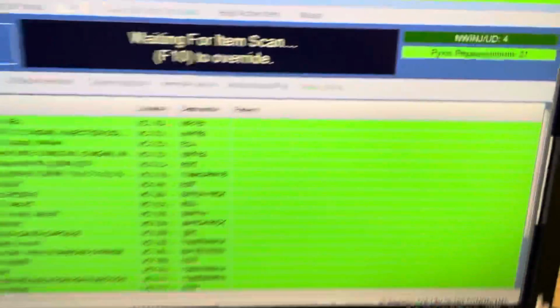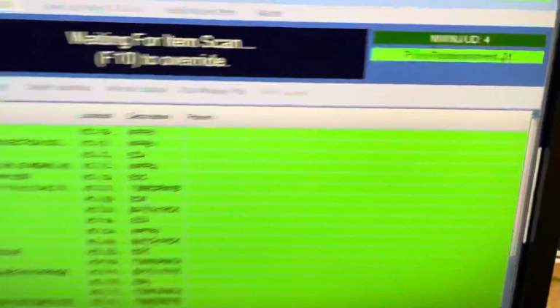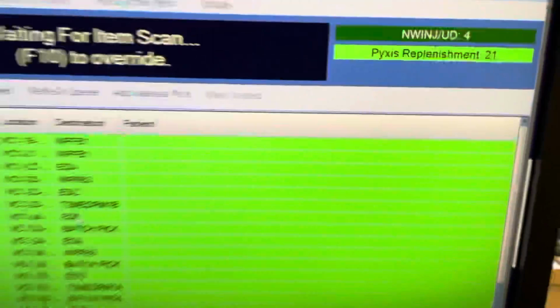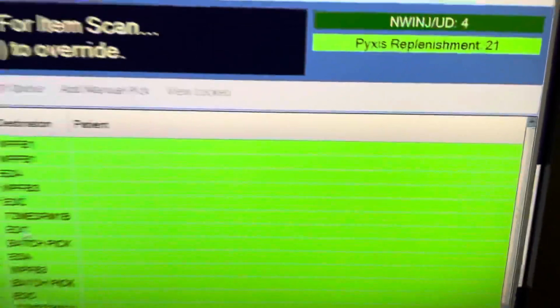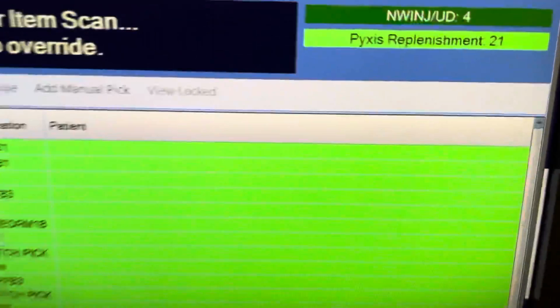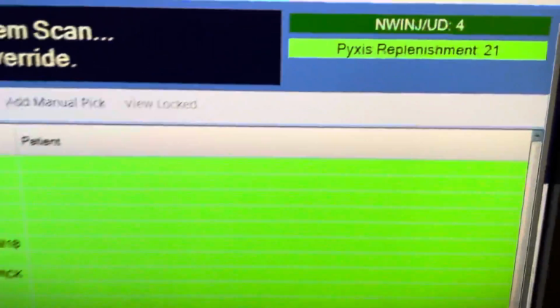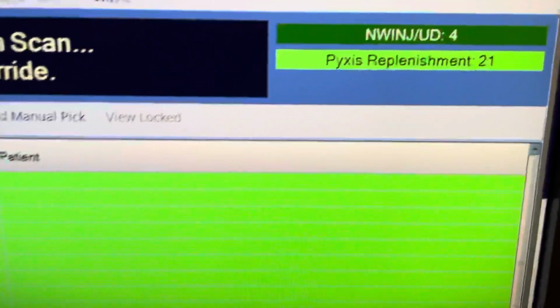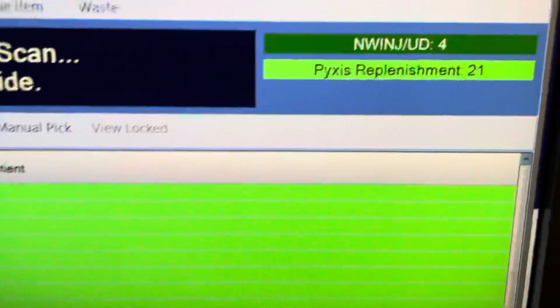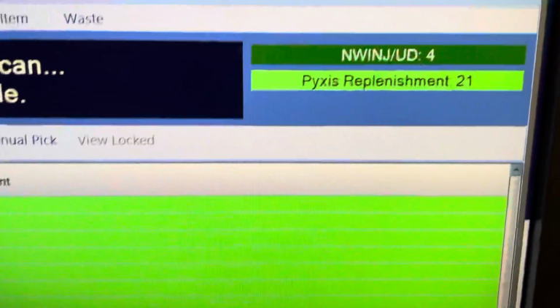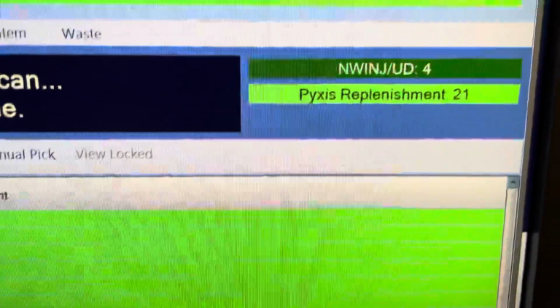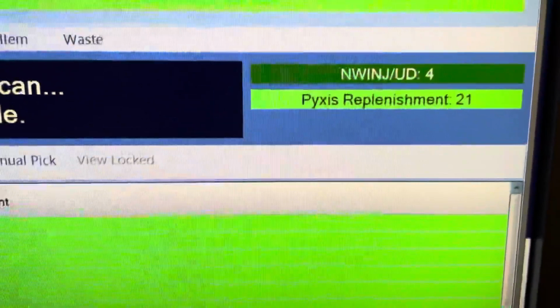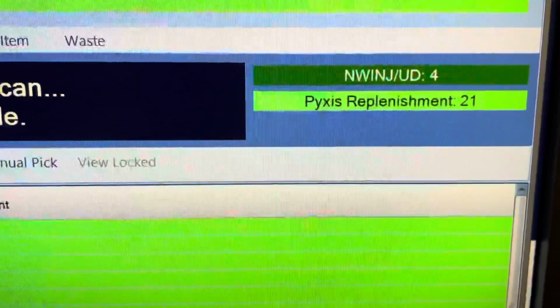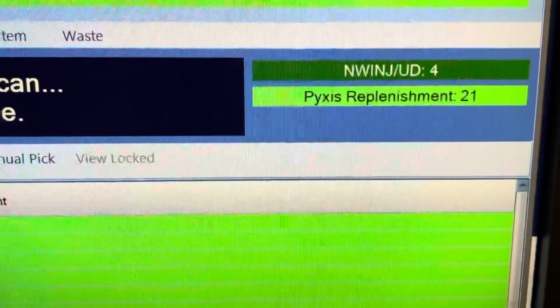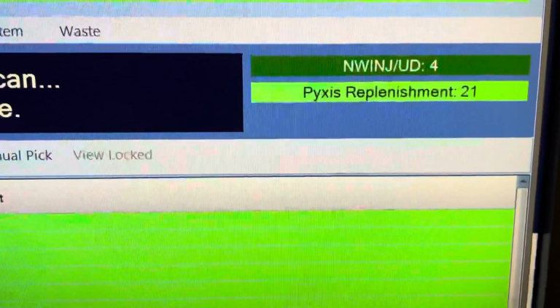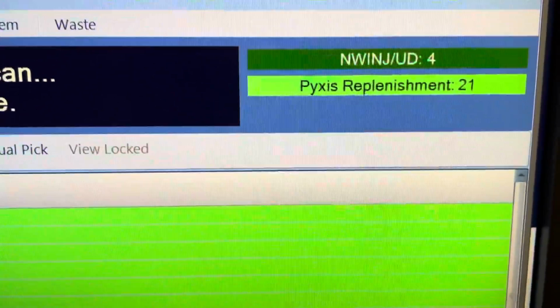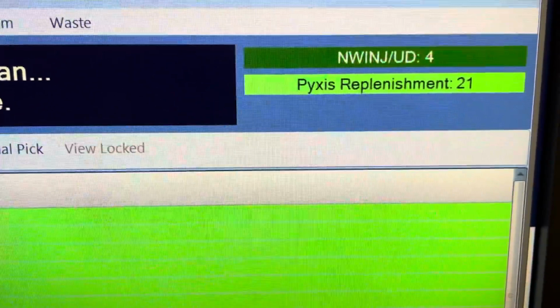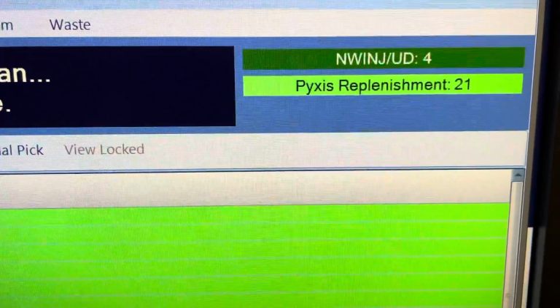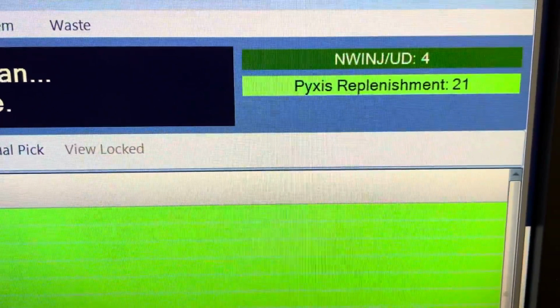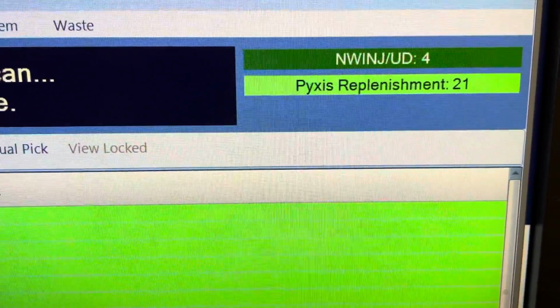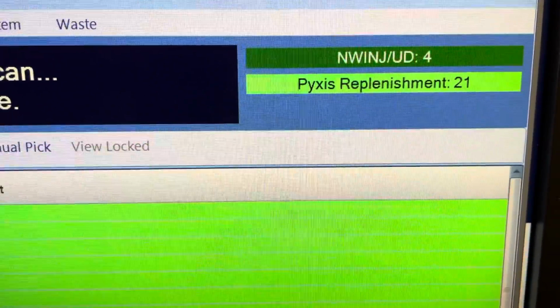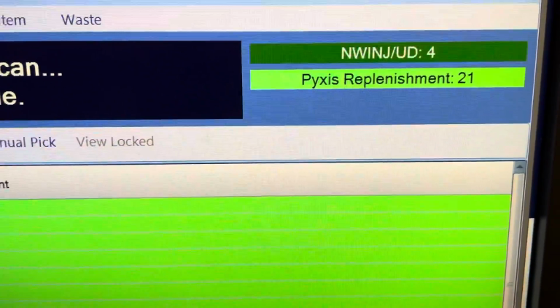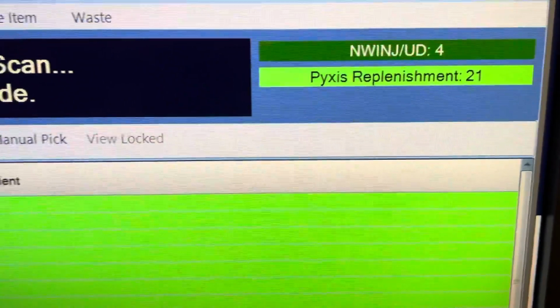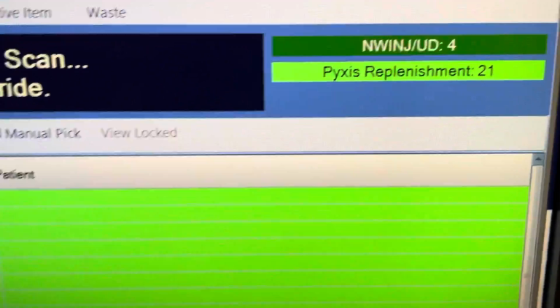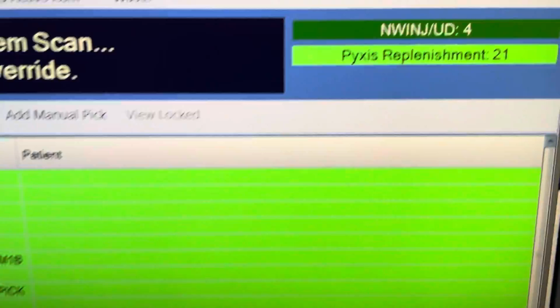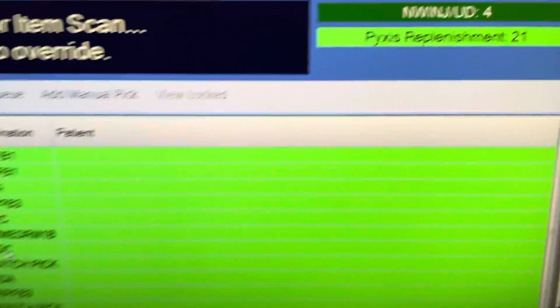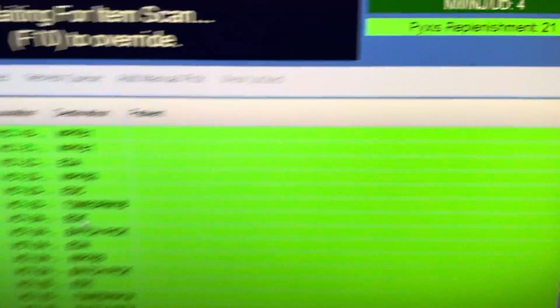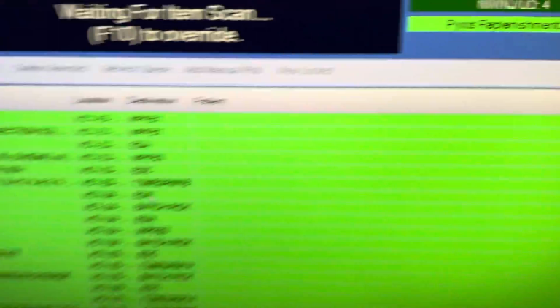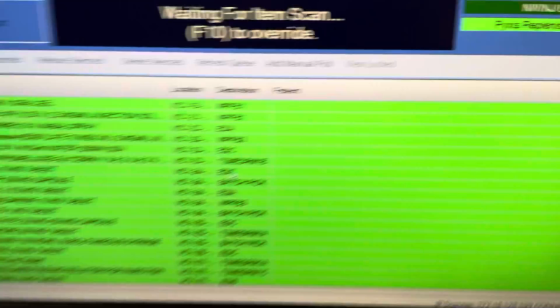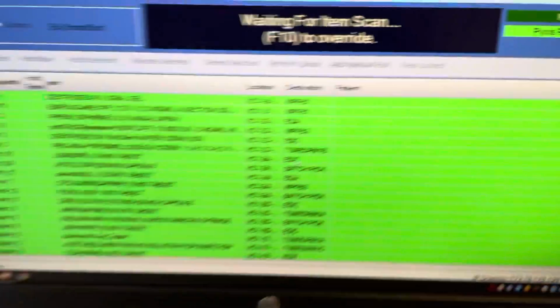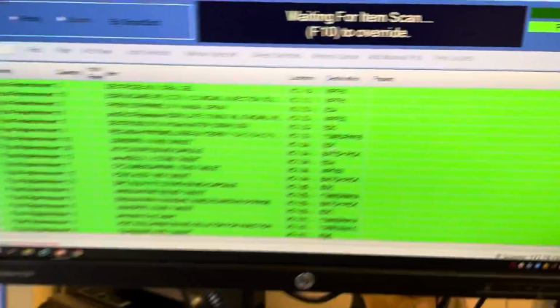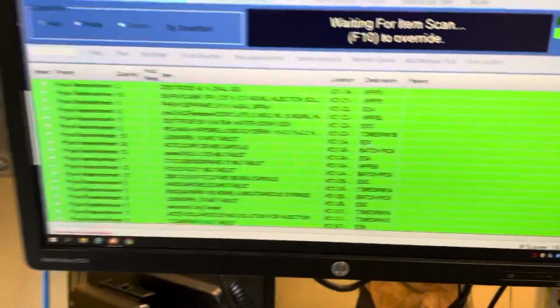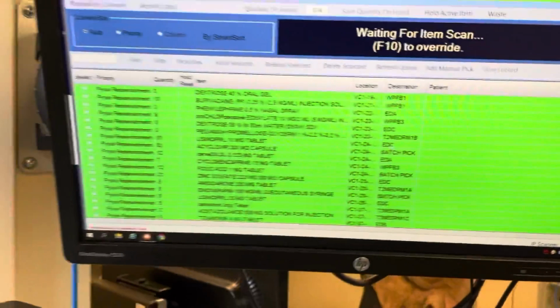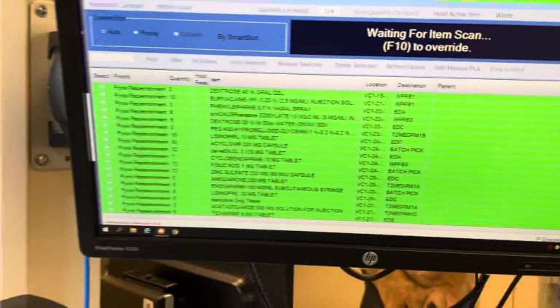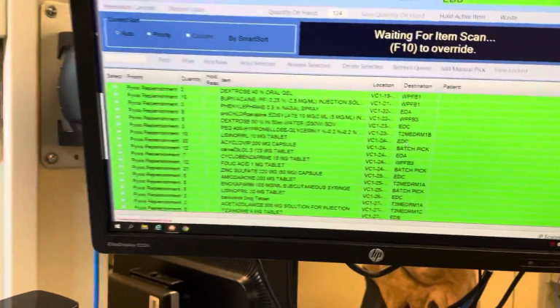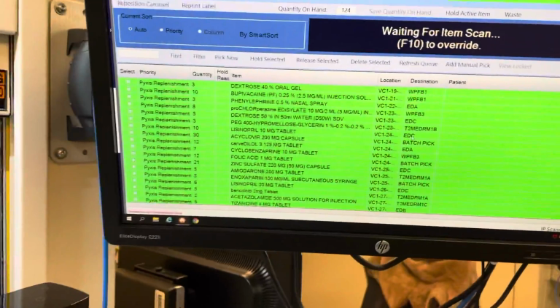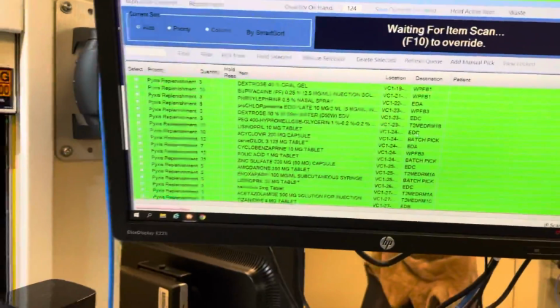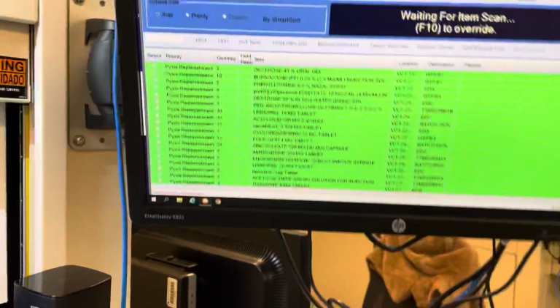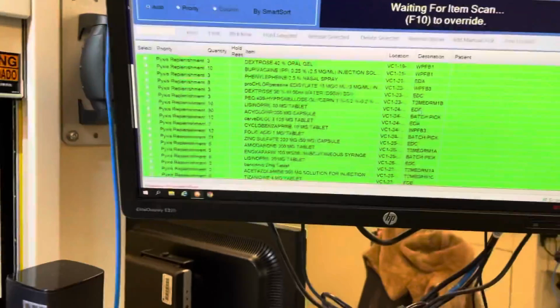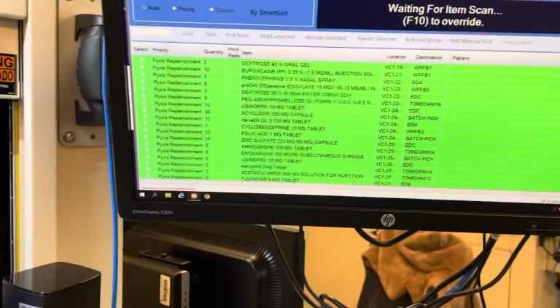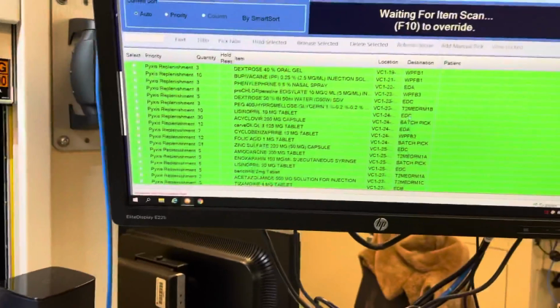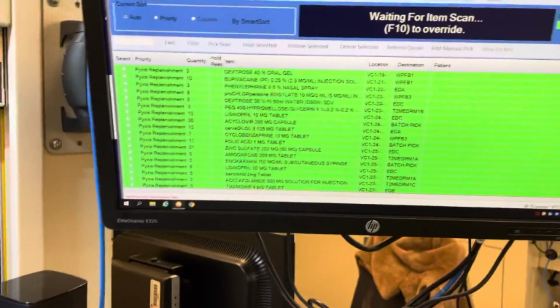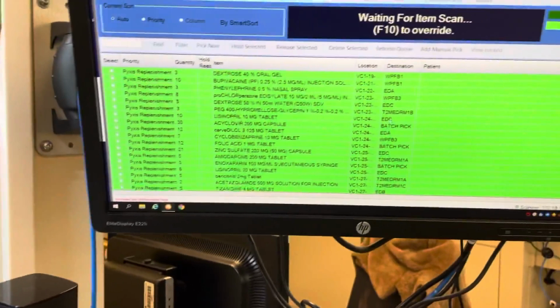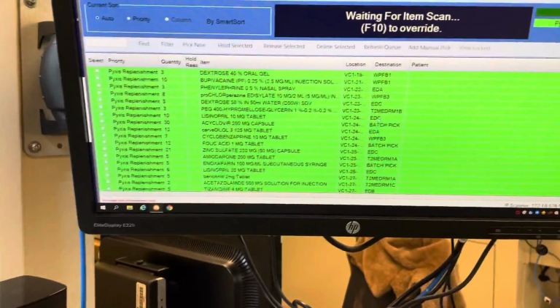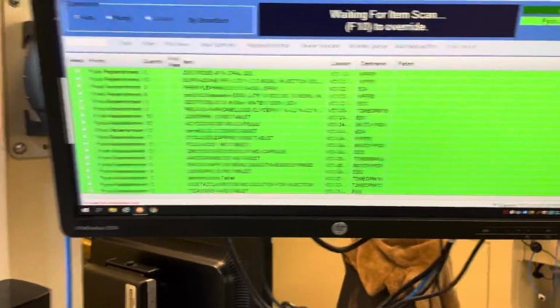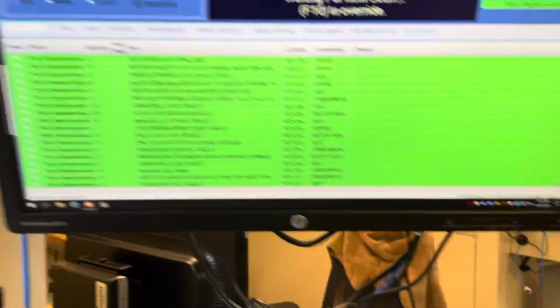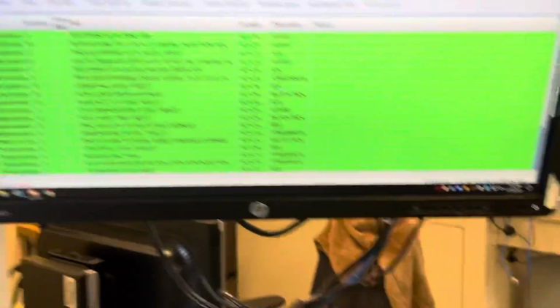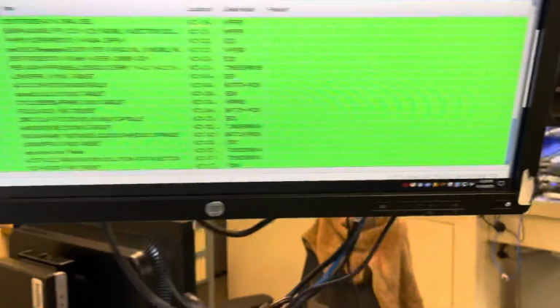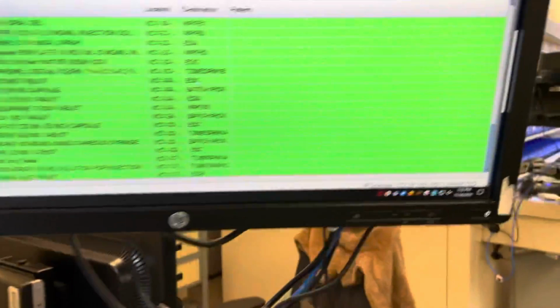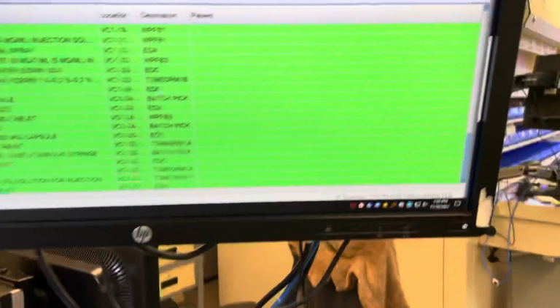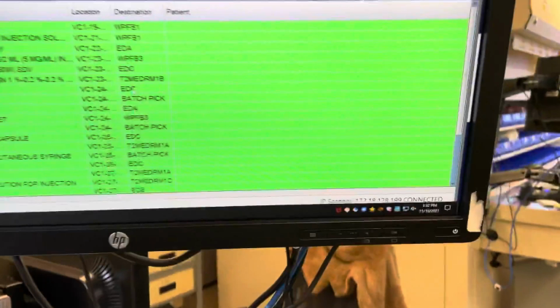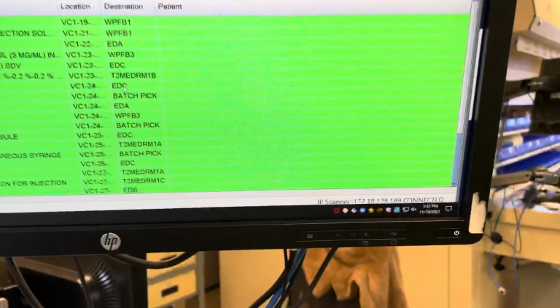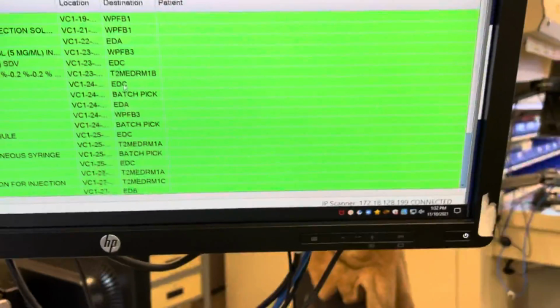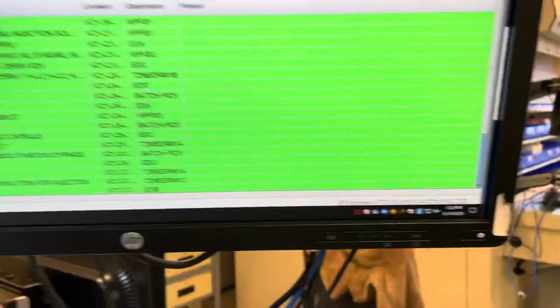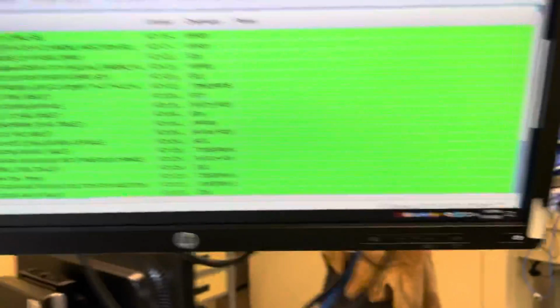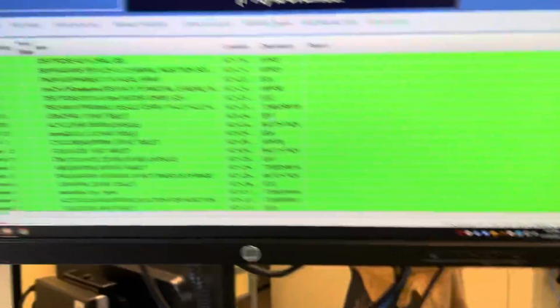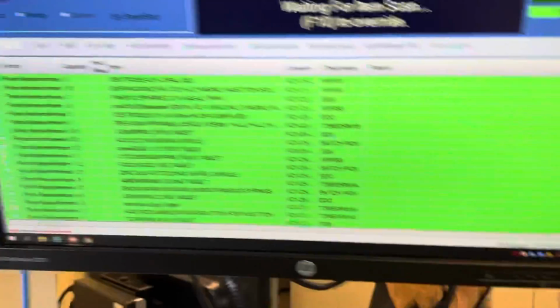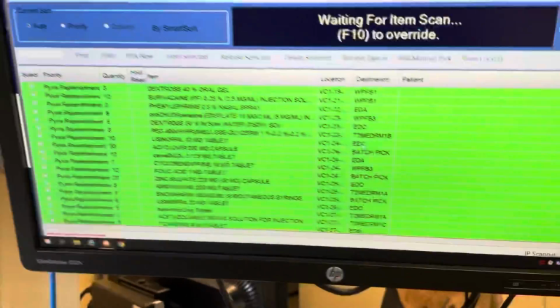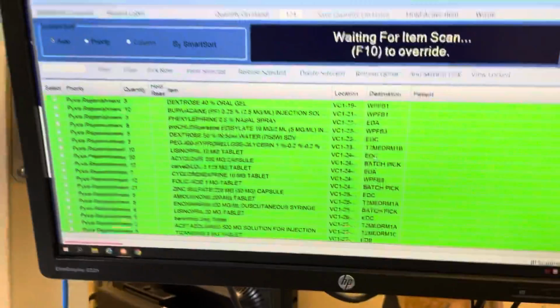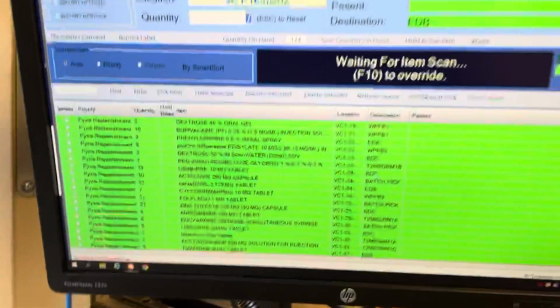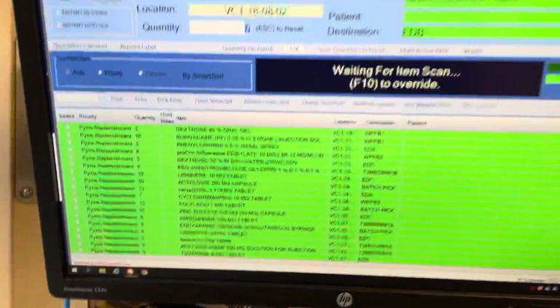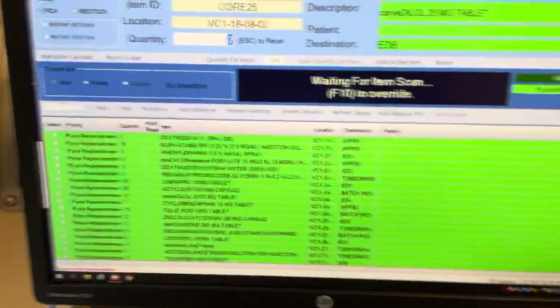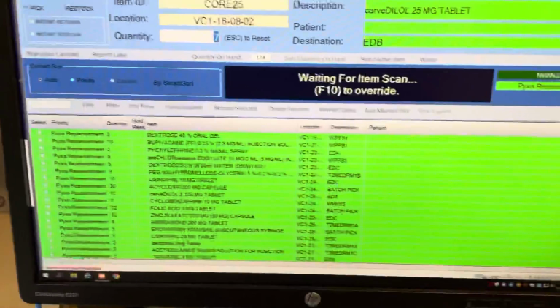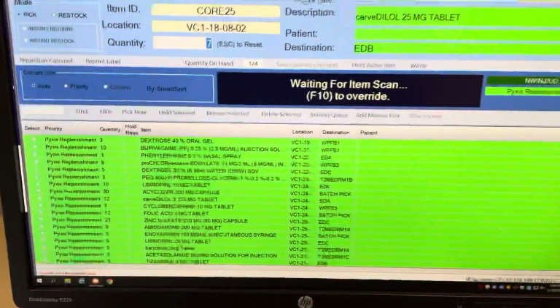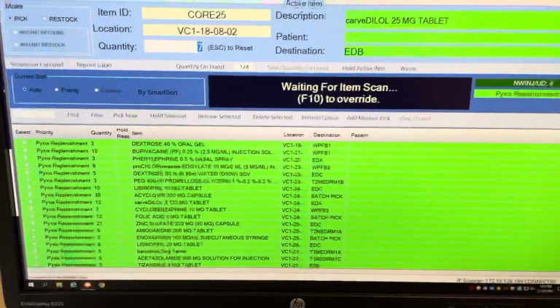As you can see, there are still 21 items to be pulled, and this pool started at 1pm - so that's just what they're working on right now.